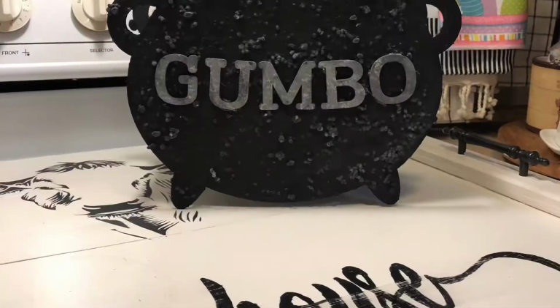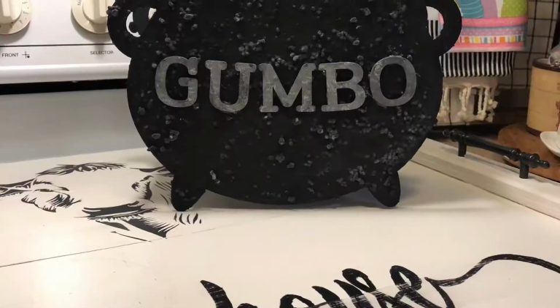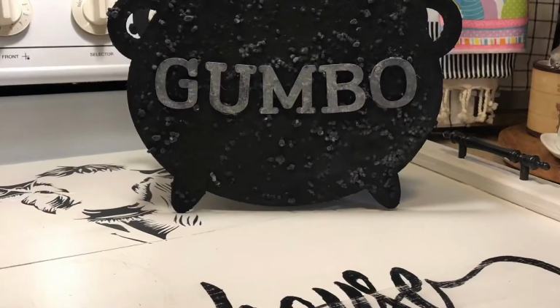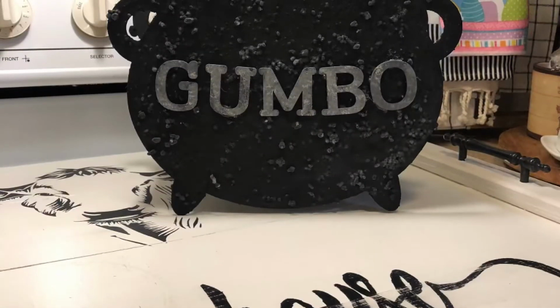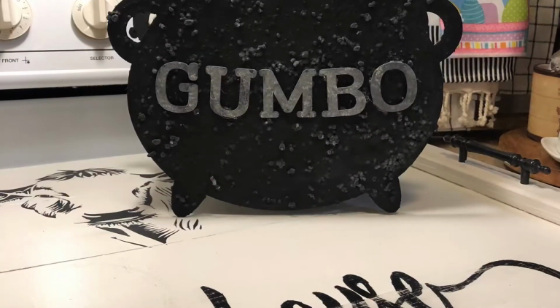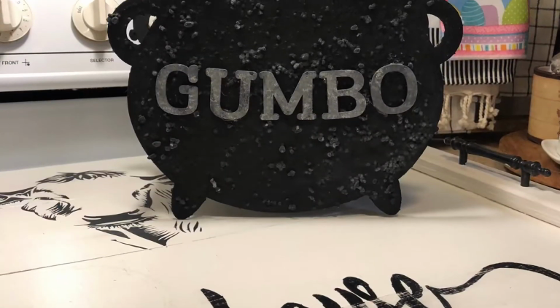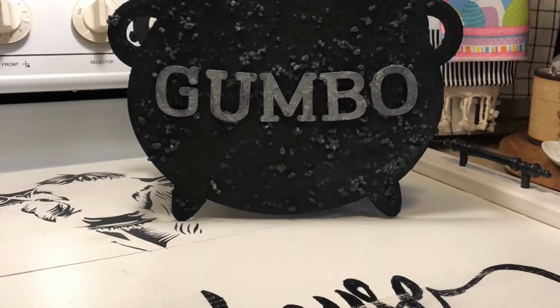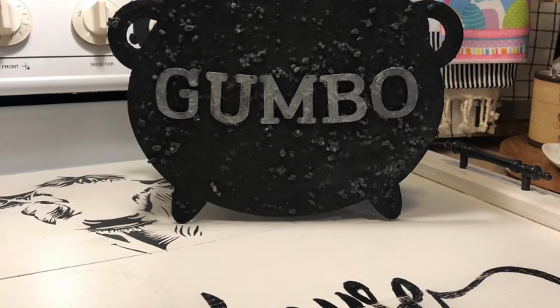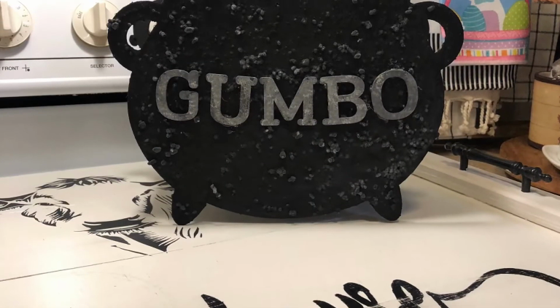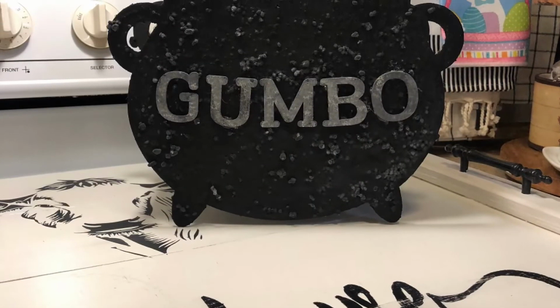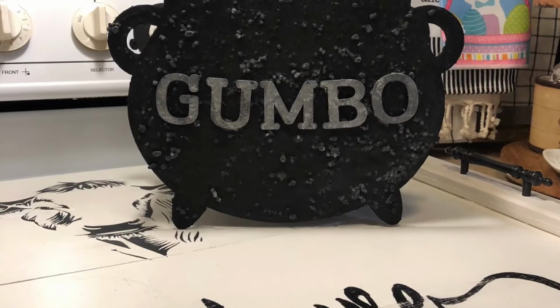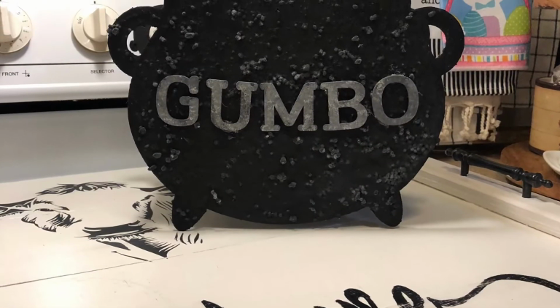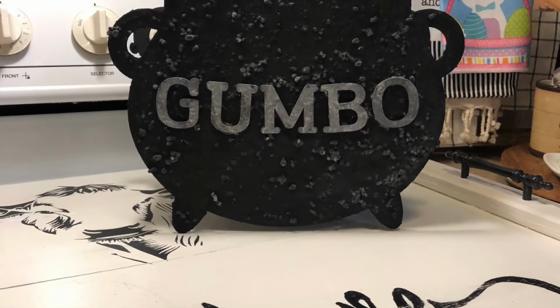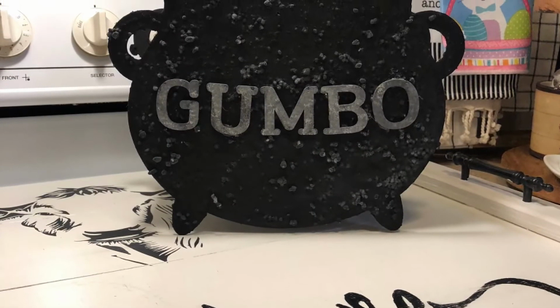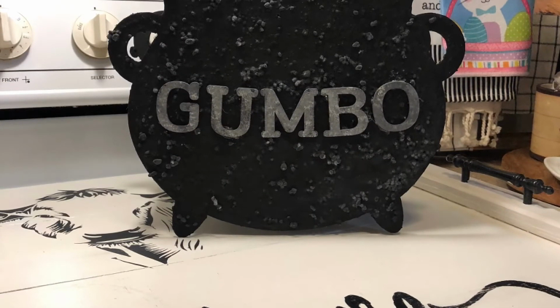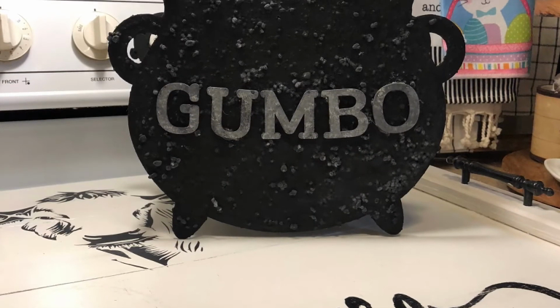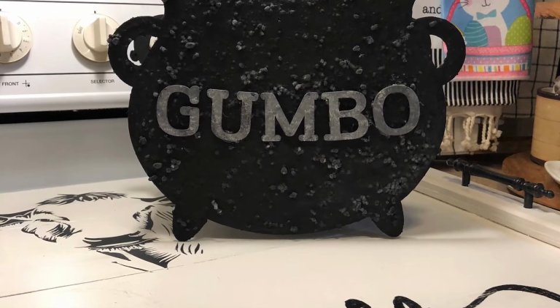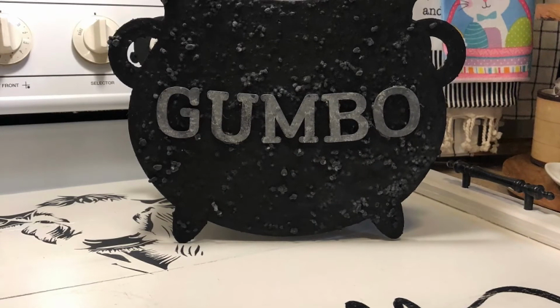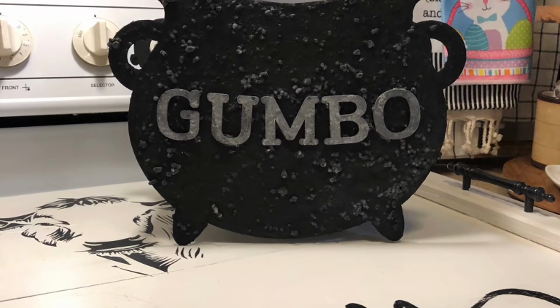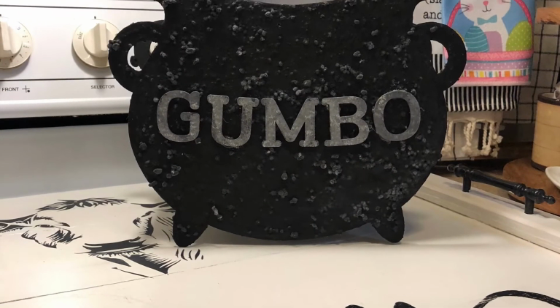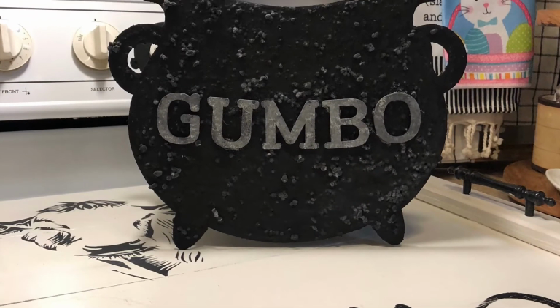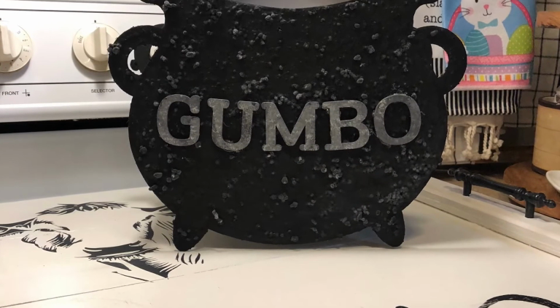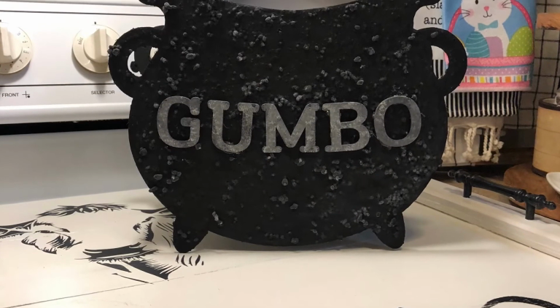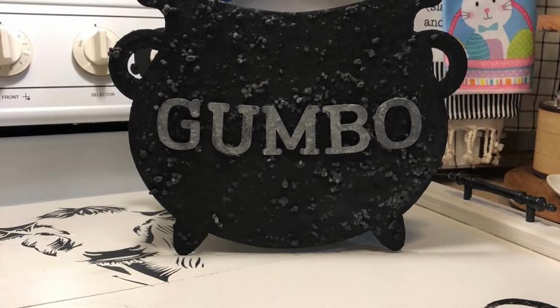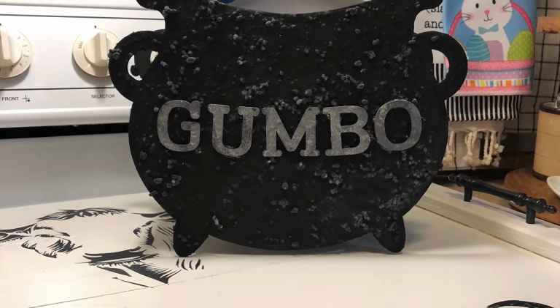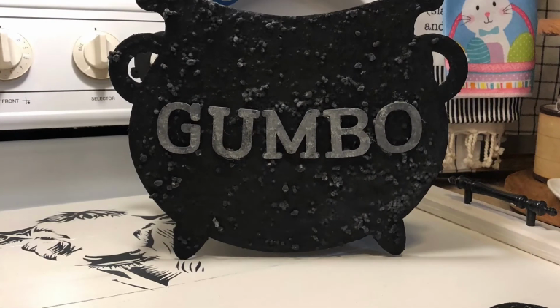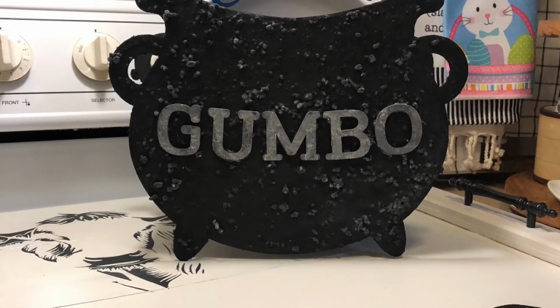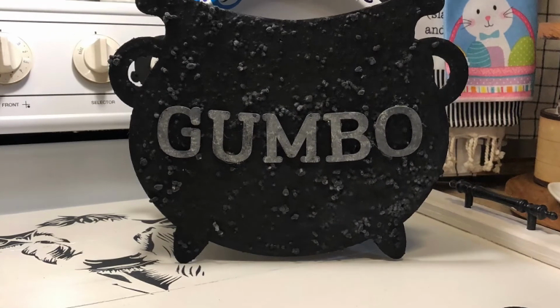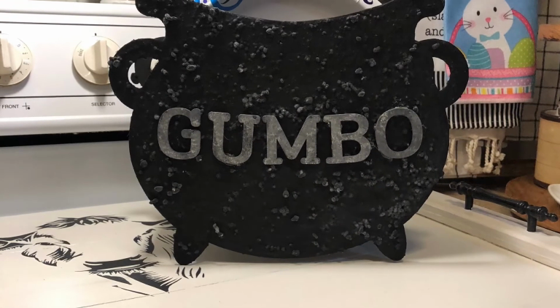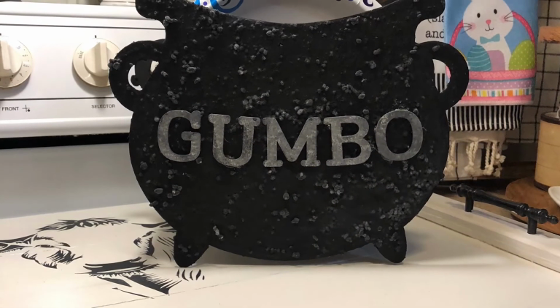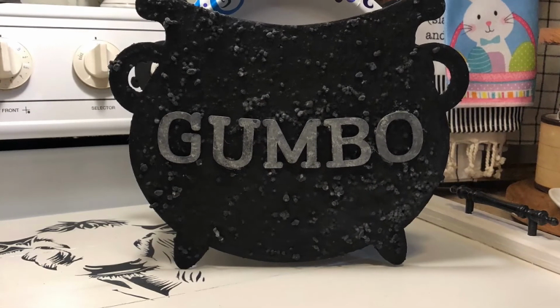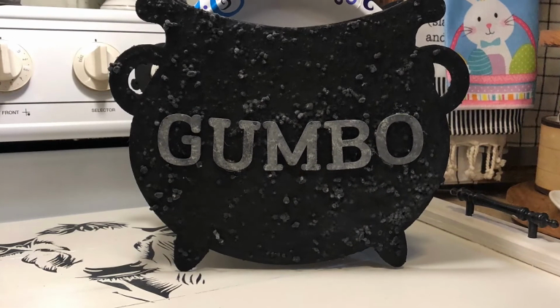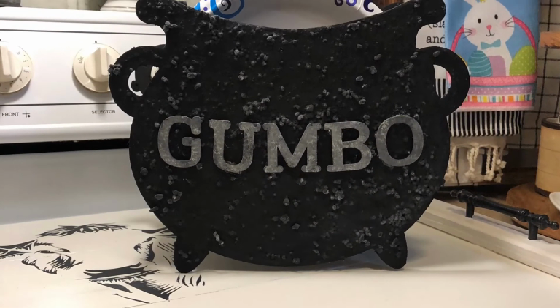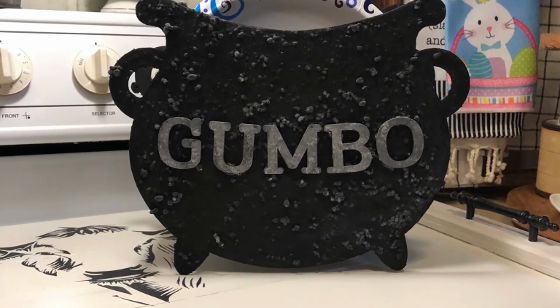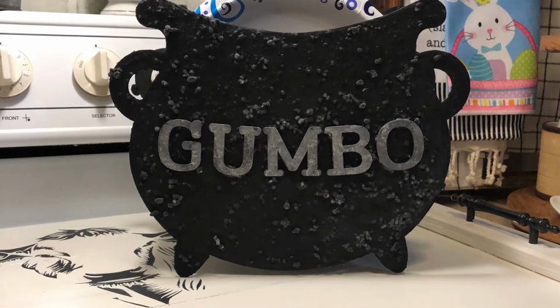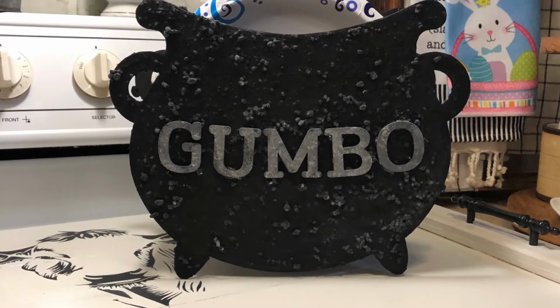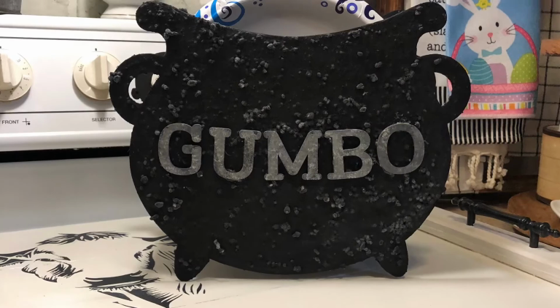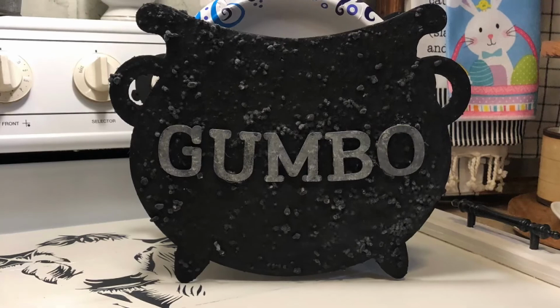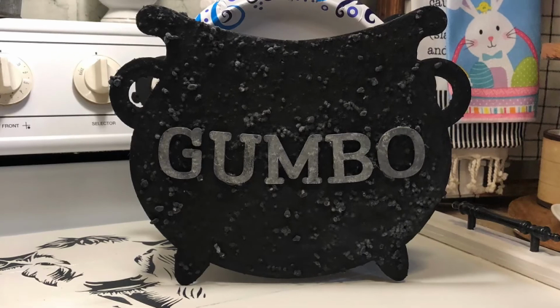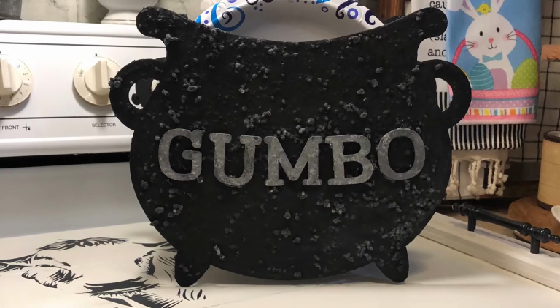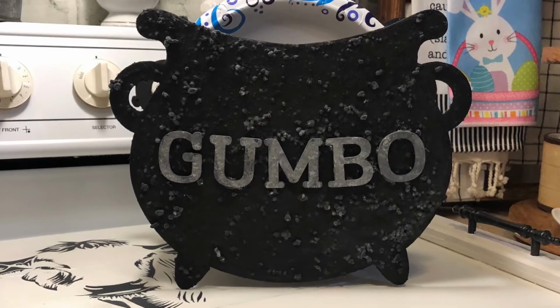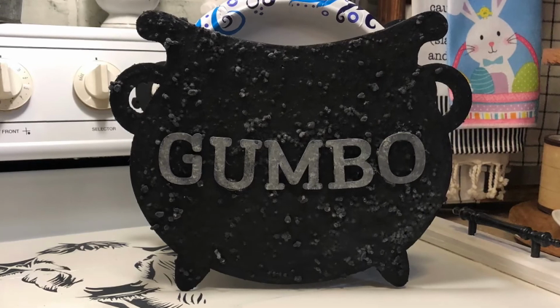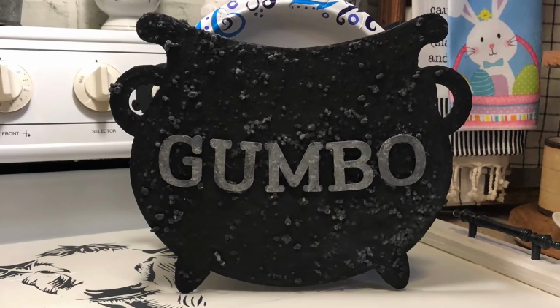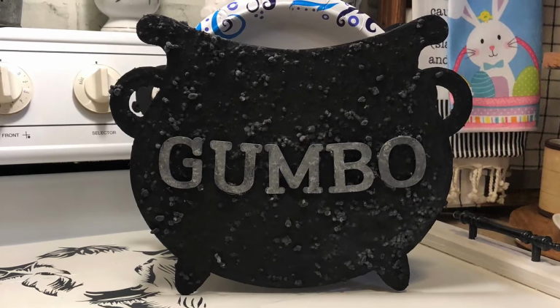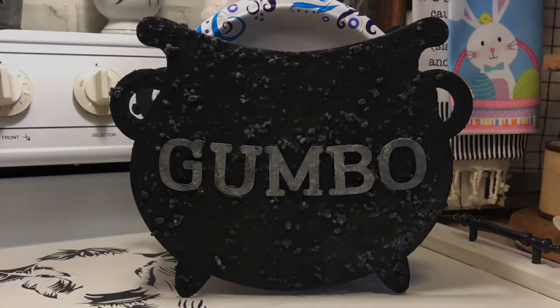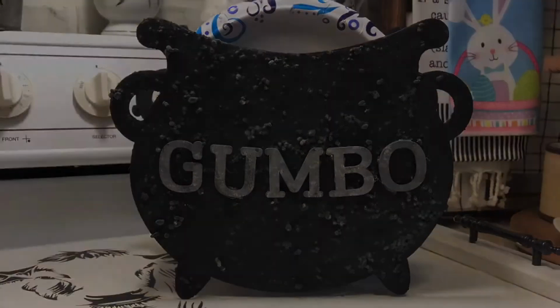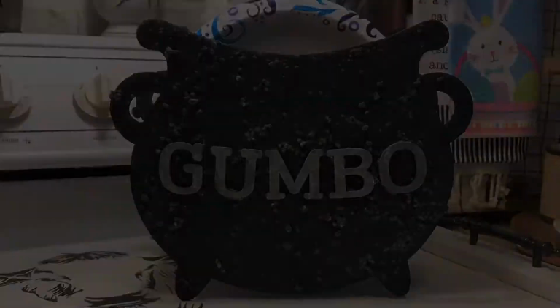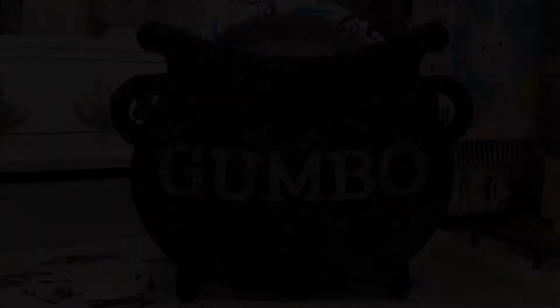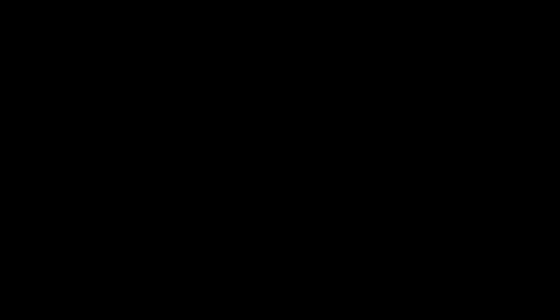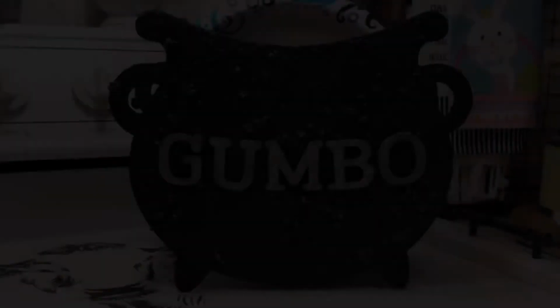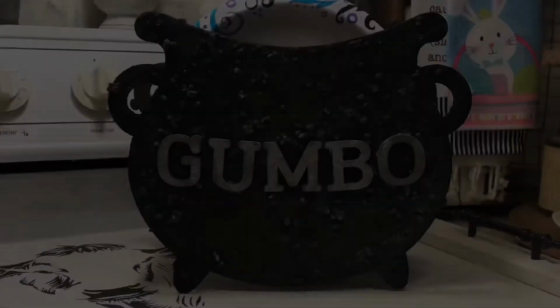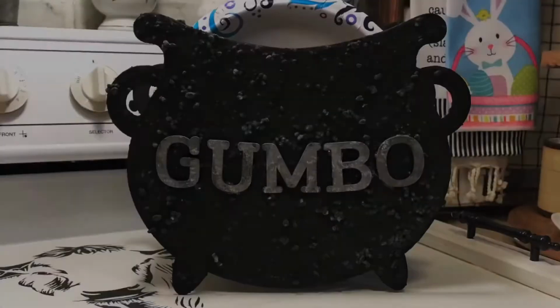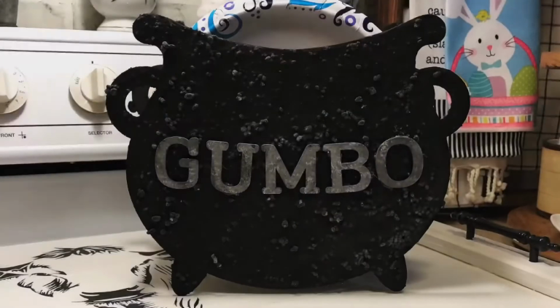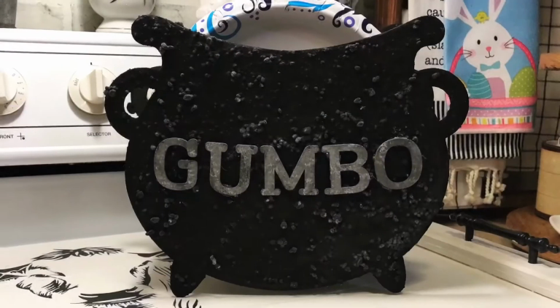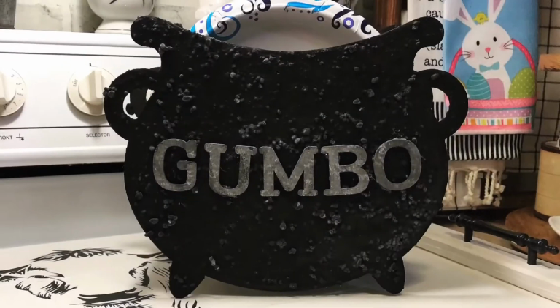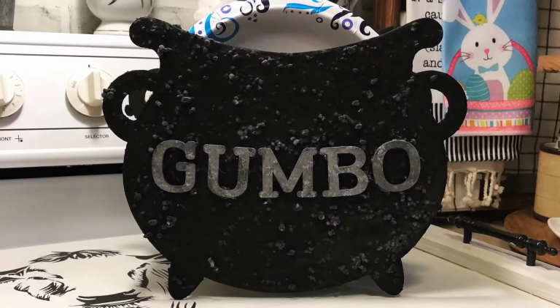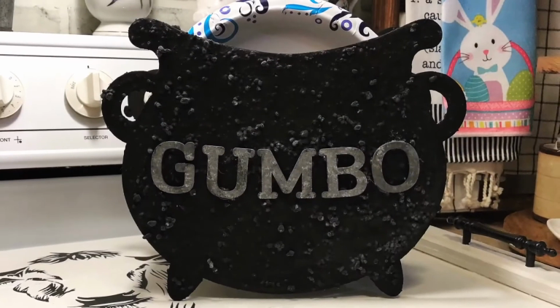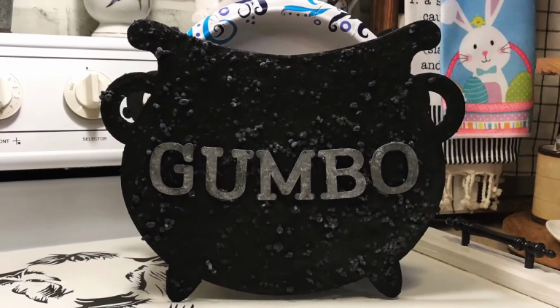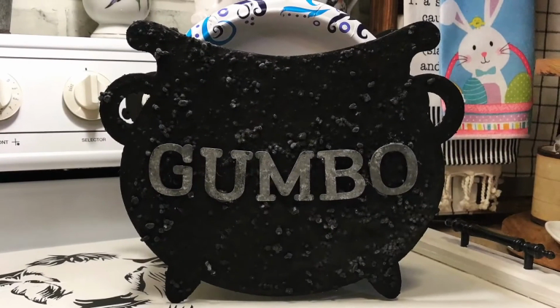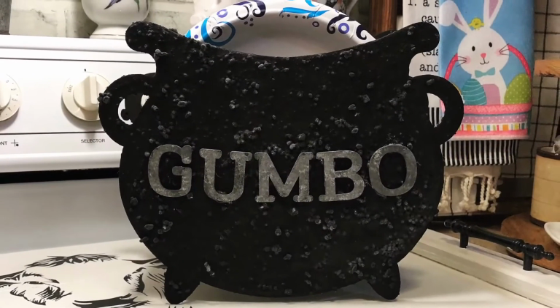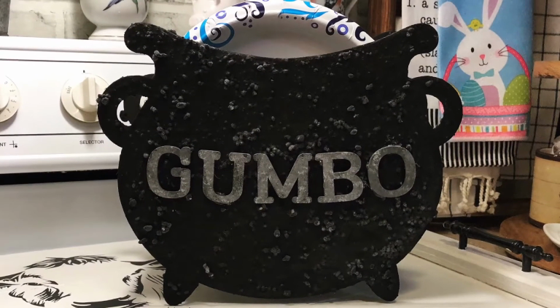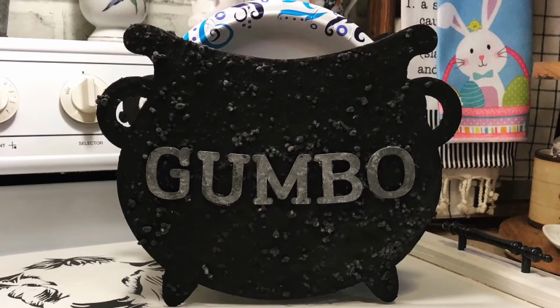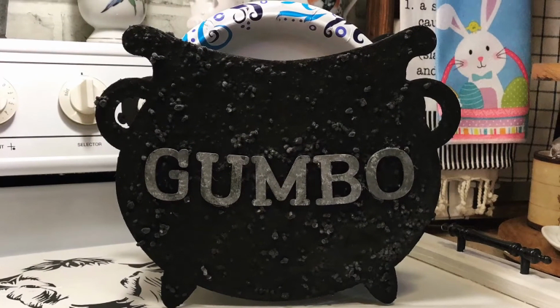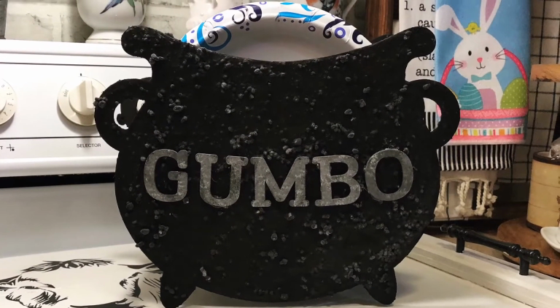Look how stinking cute this turned out! I think it's adorable — looks just like a seasoned pot. Hope you enjoyed it.